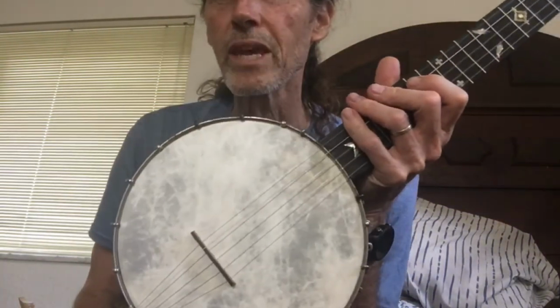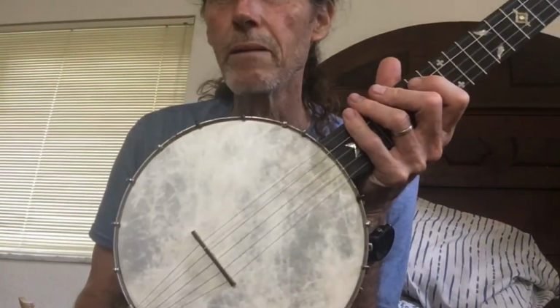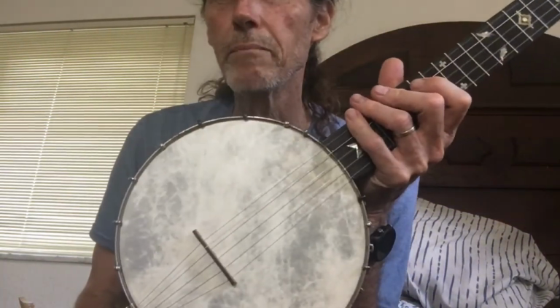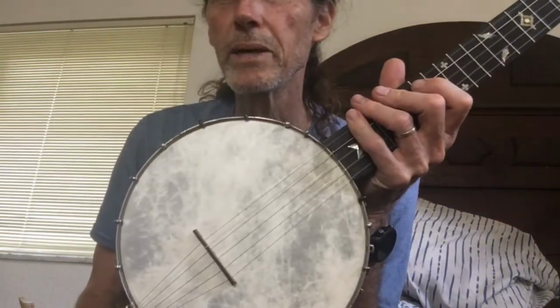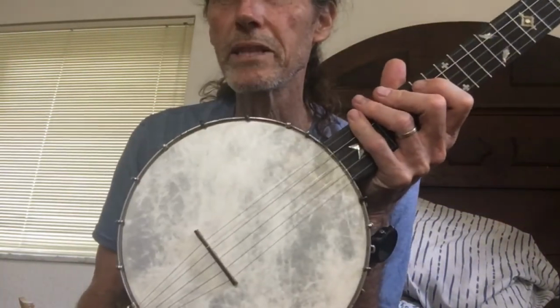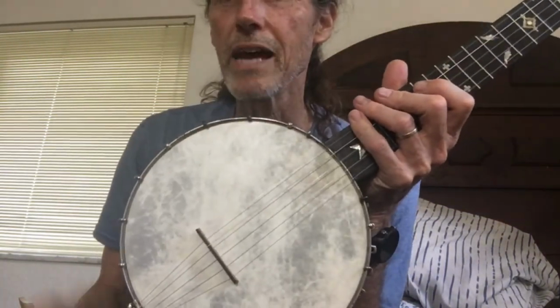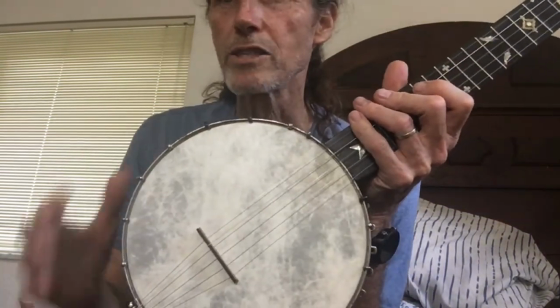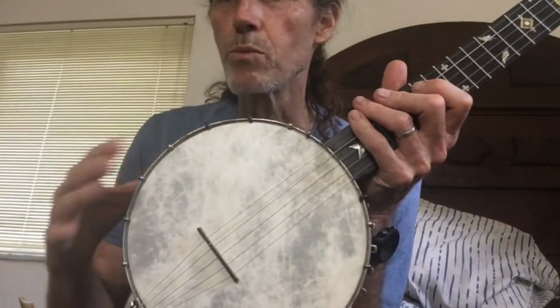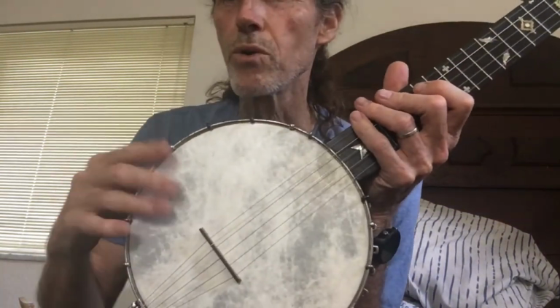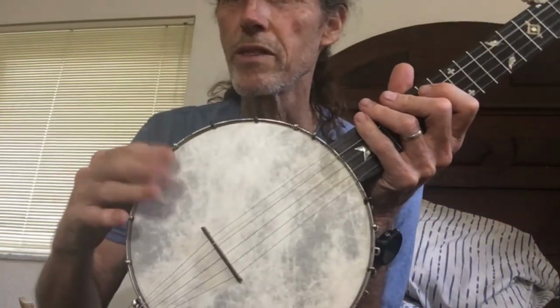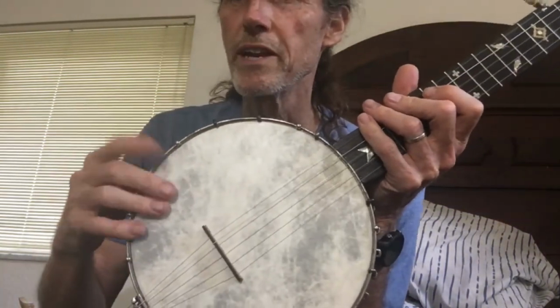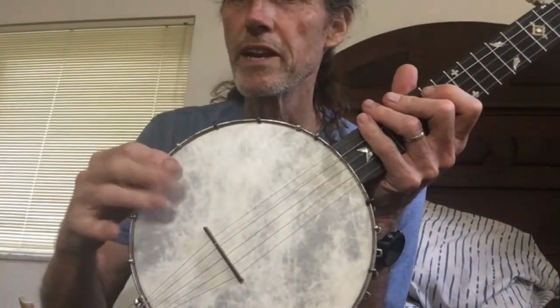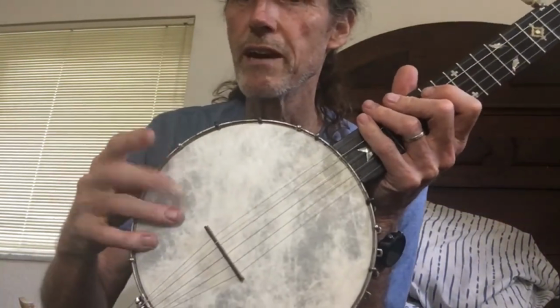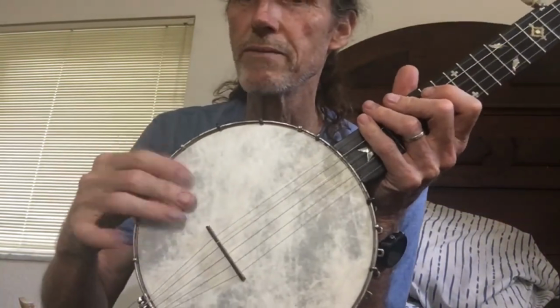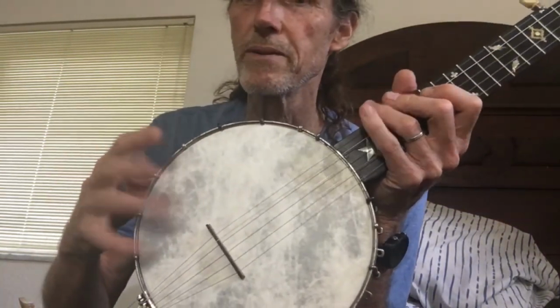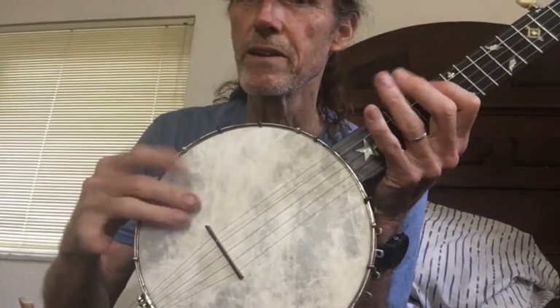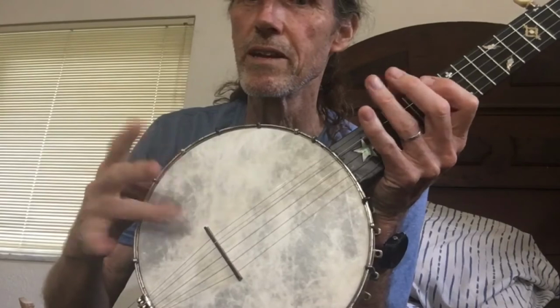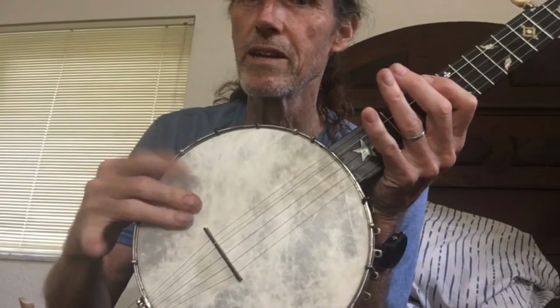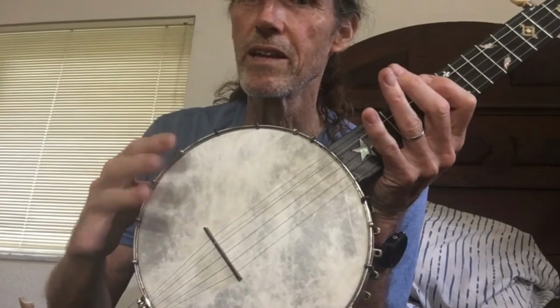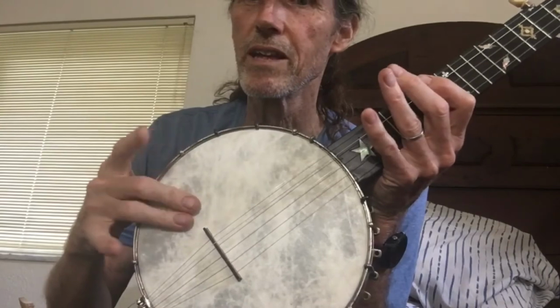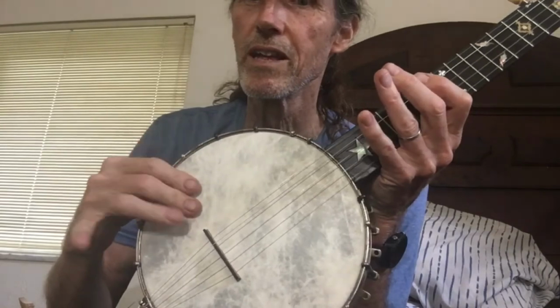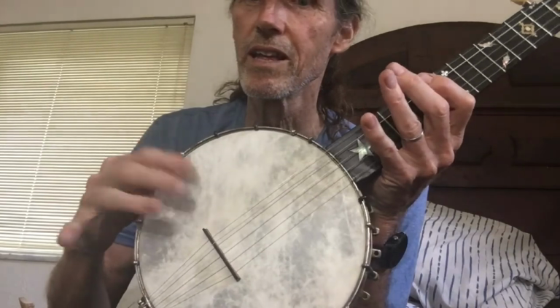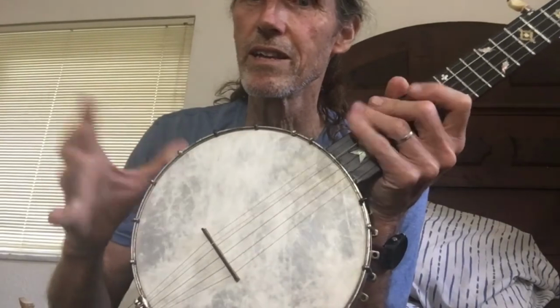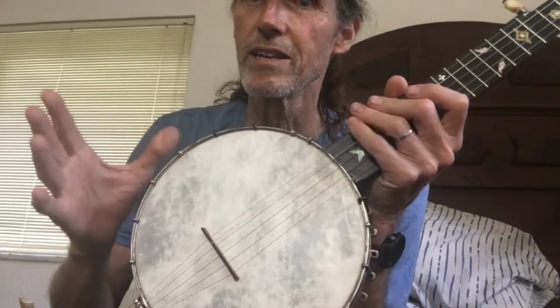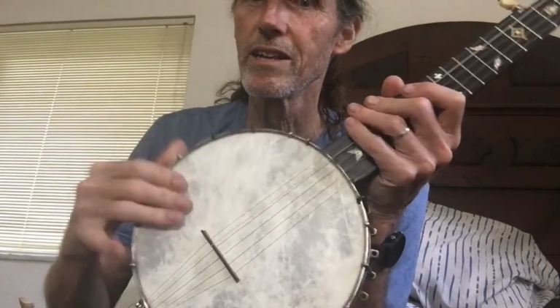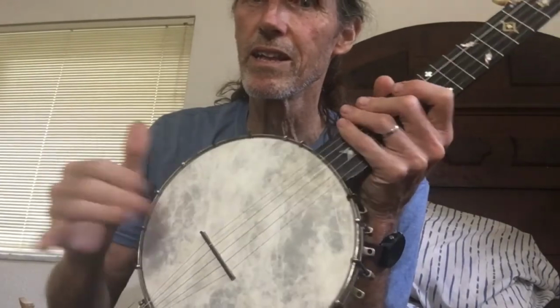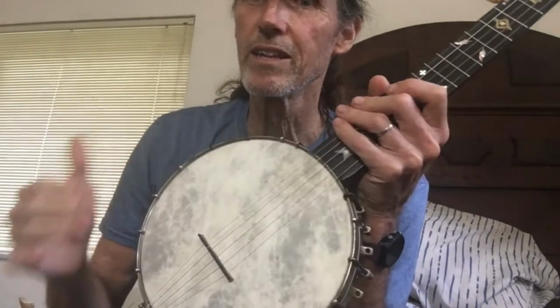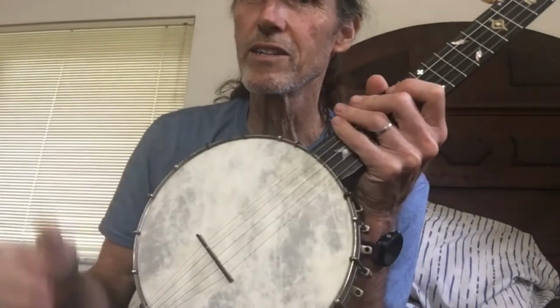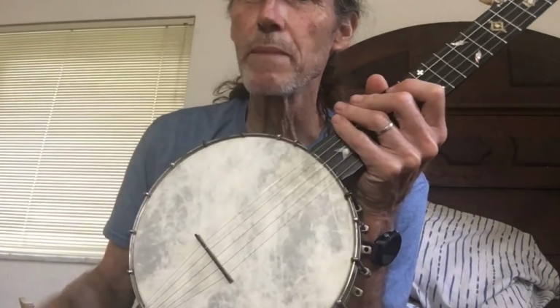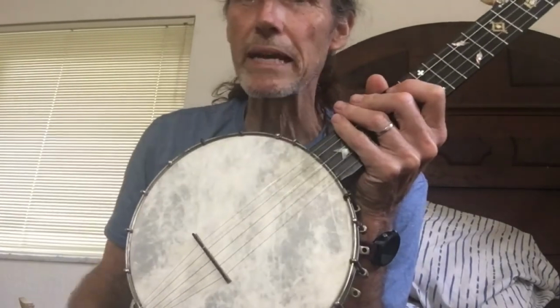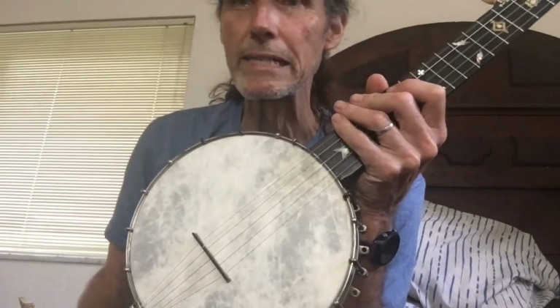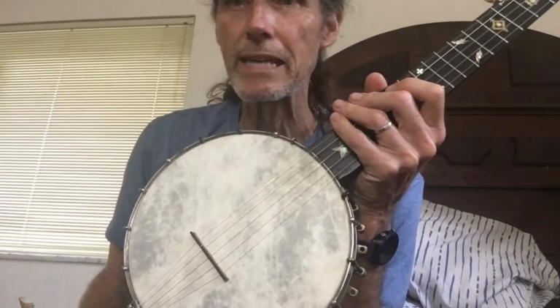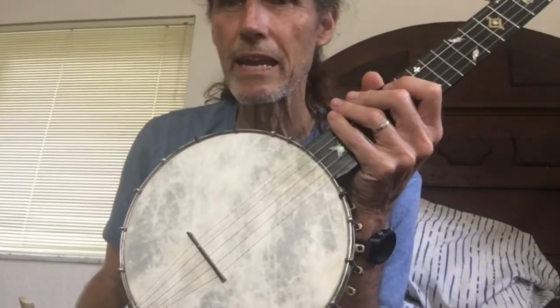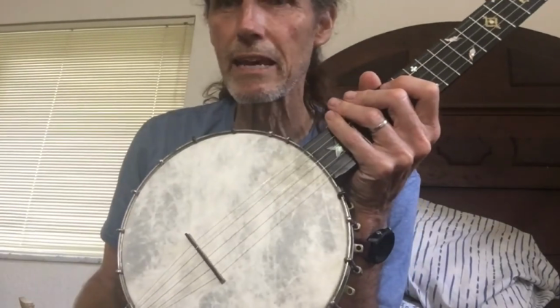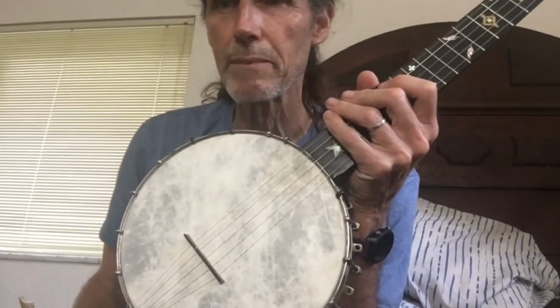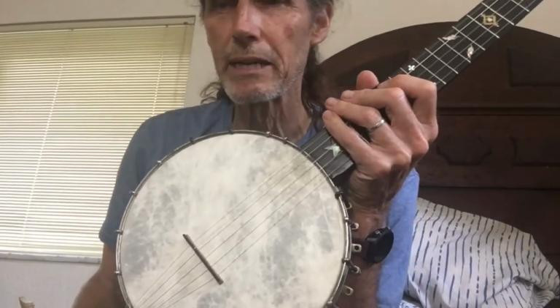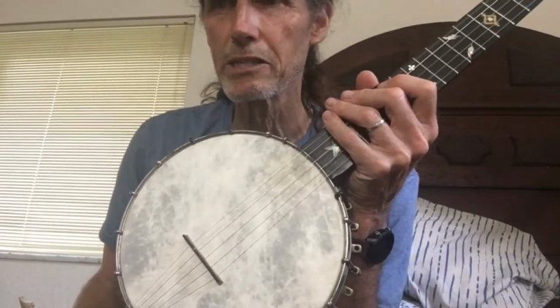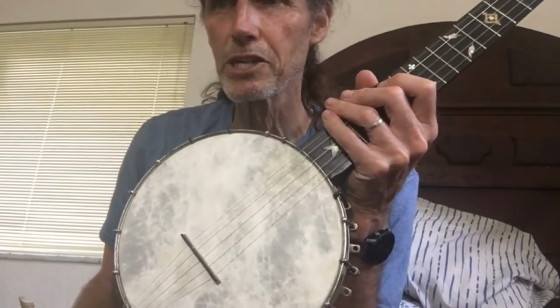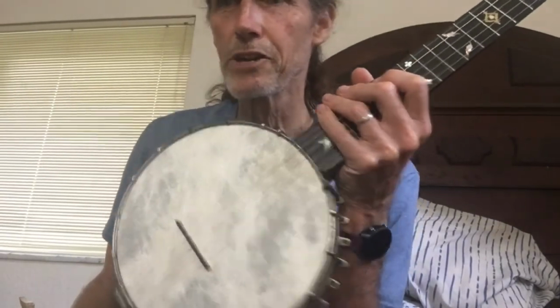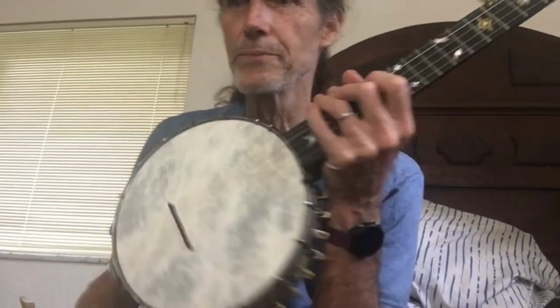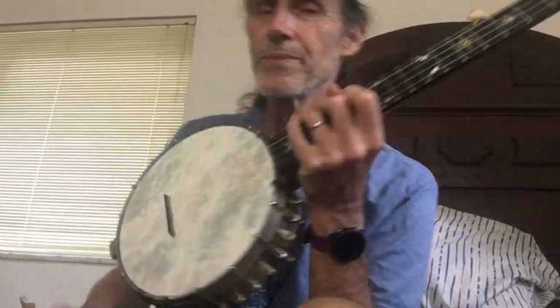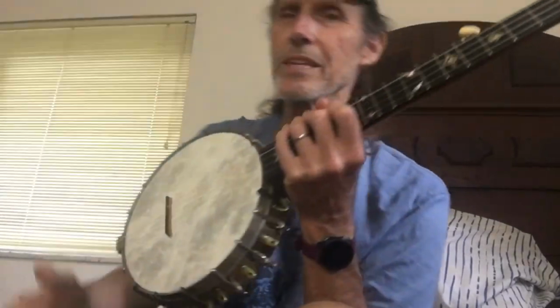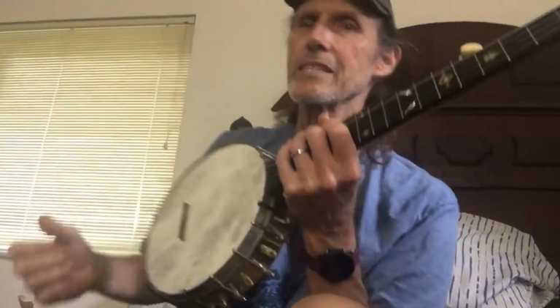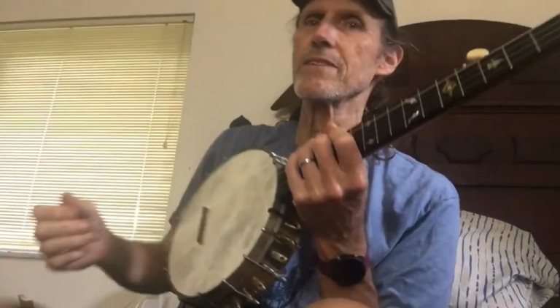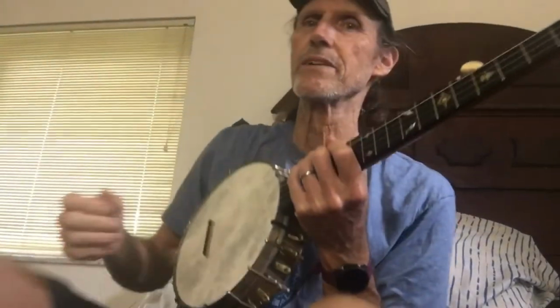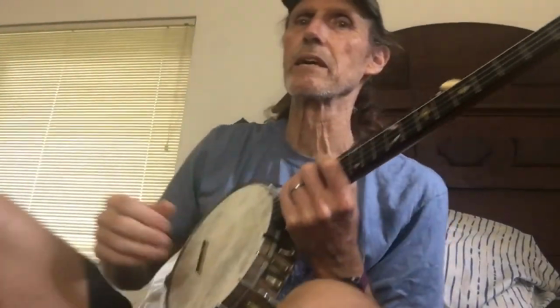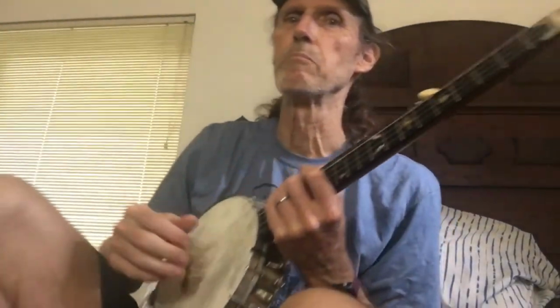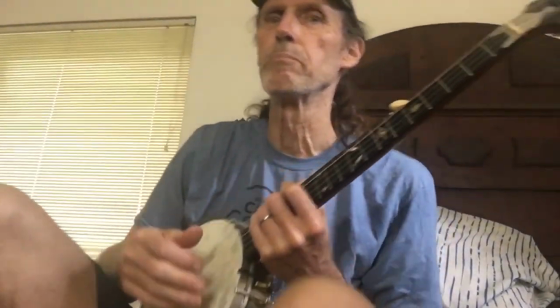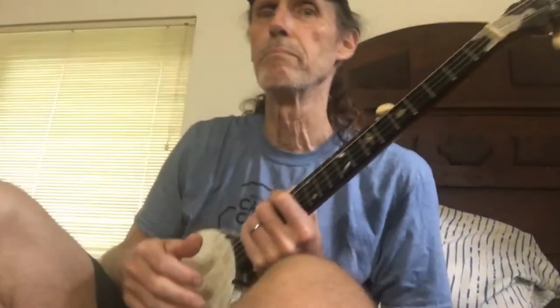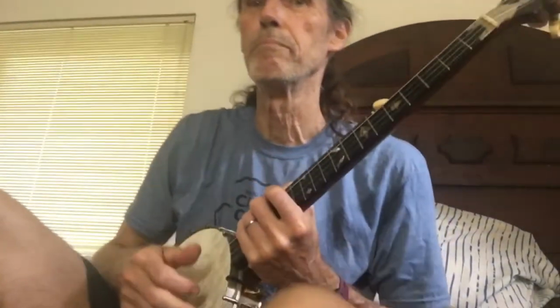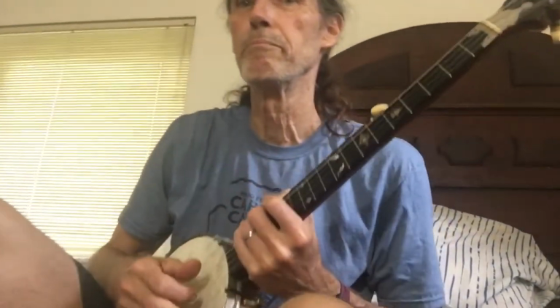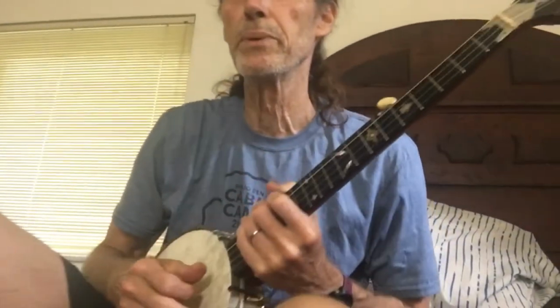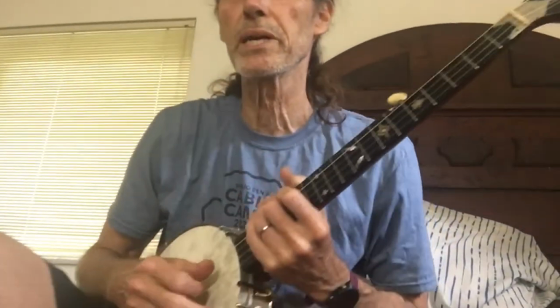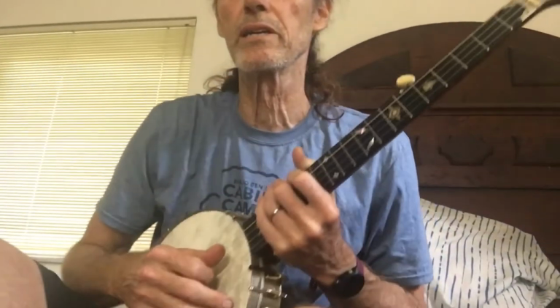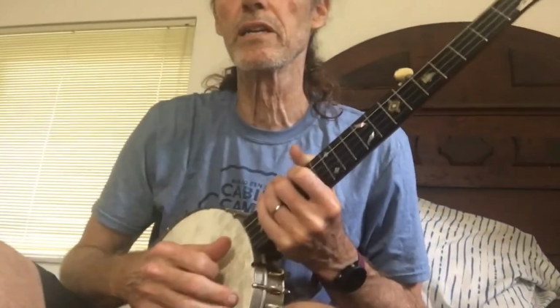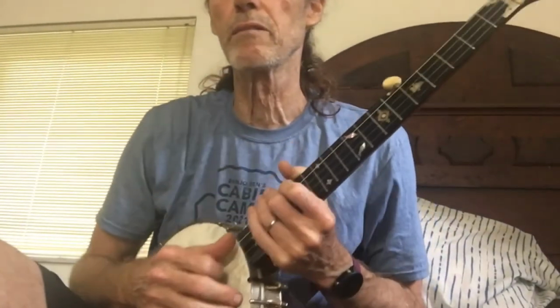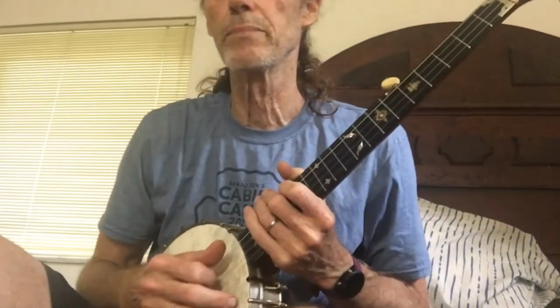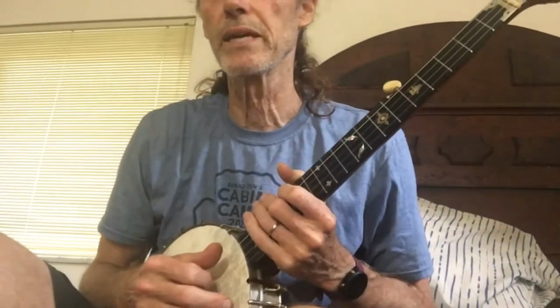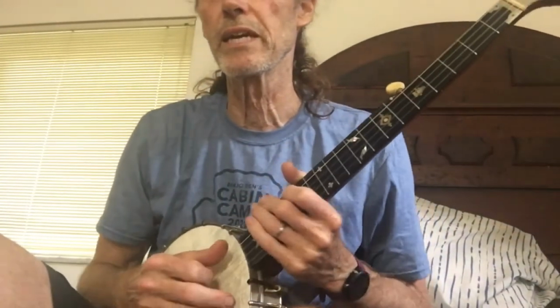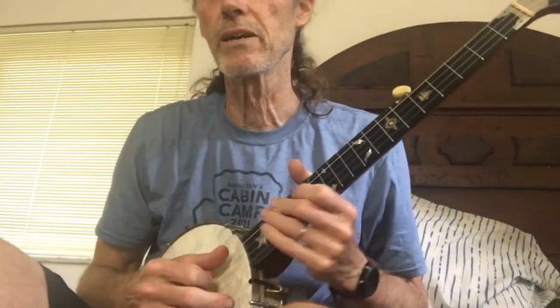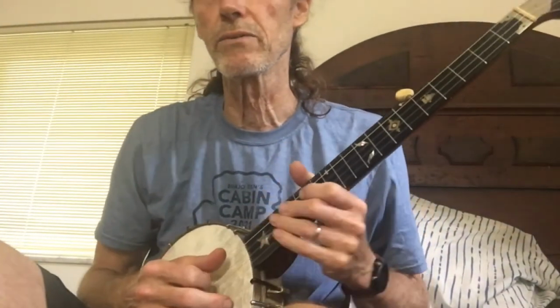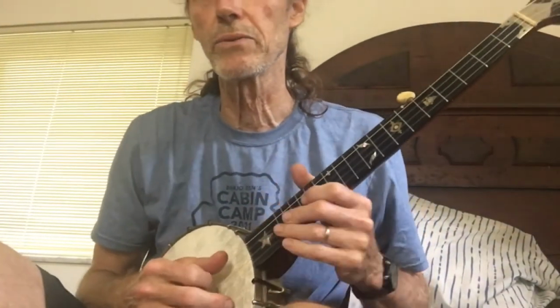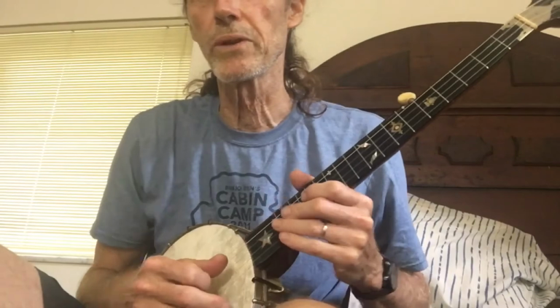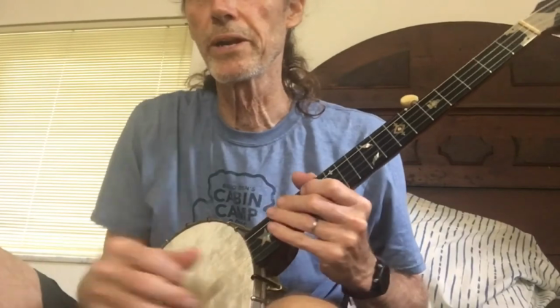Let's see if I can pick a little bit here for you.